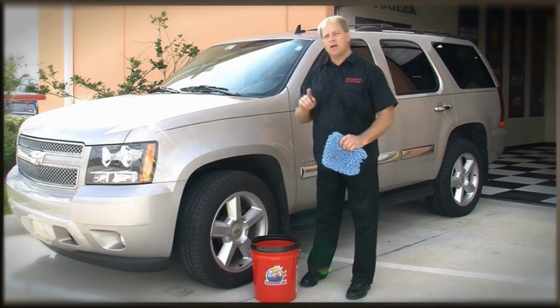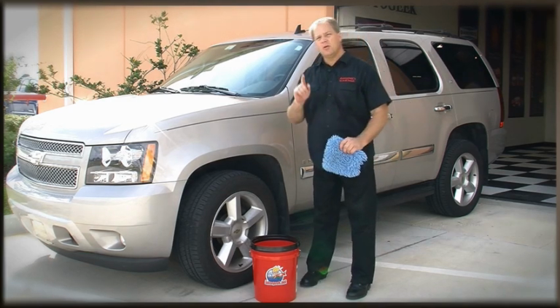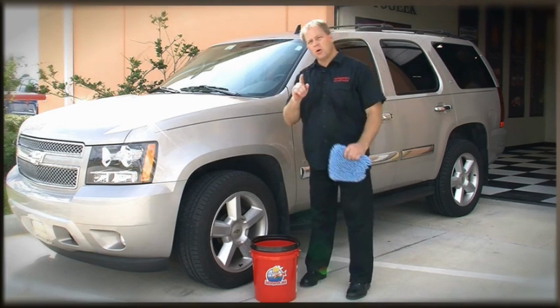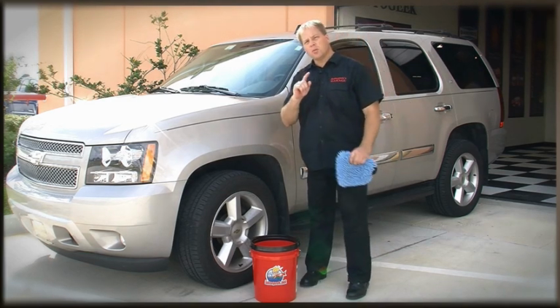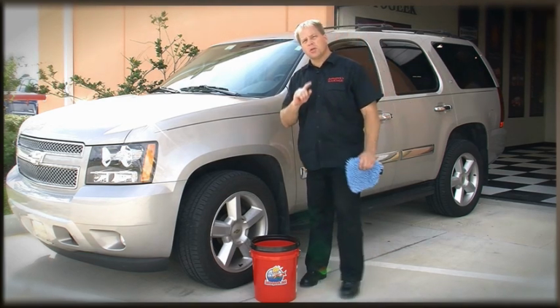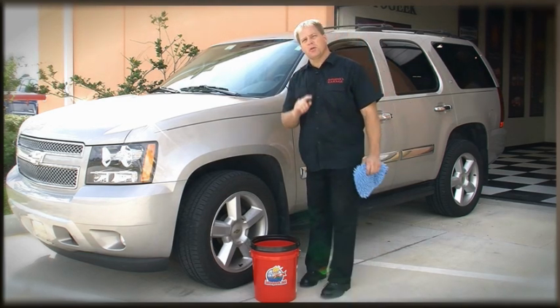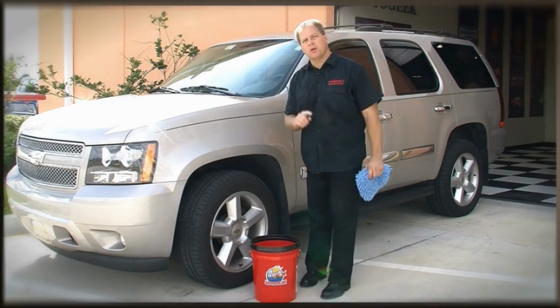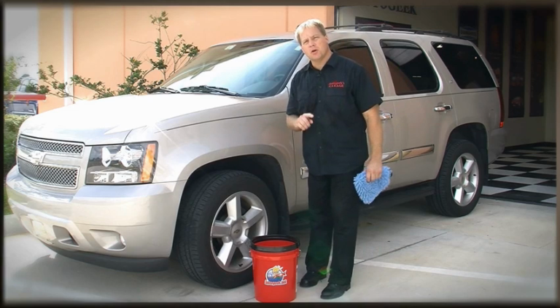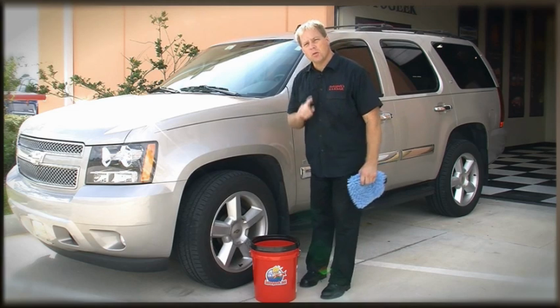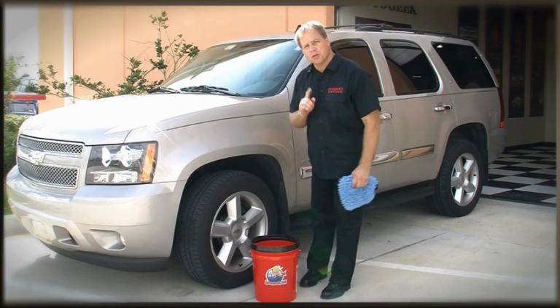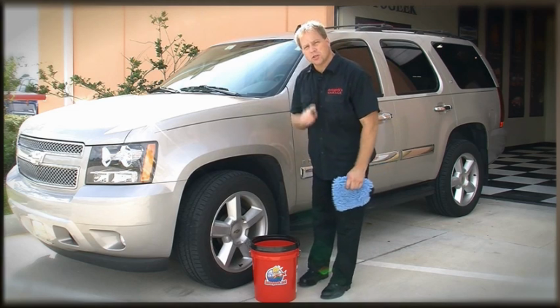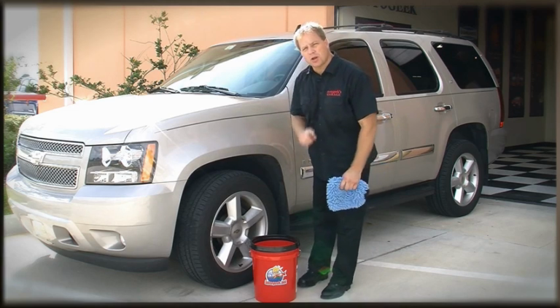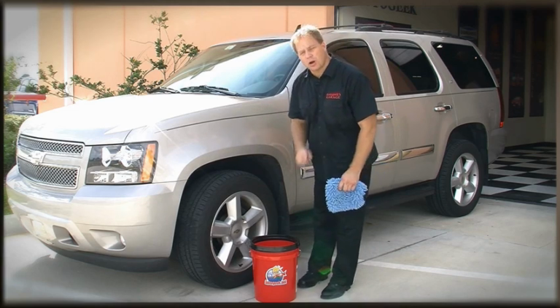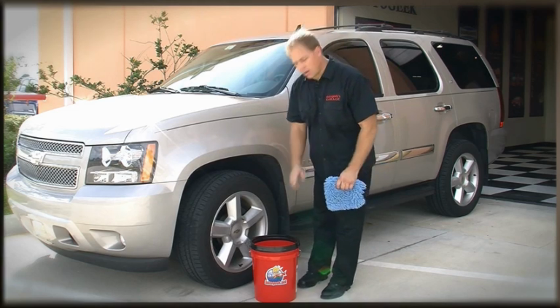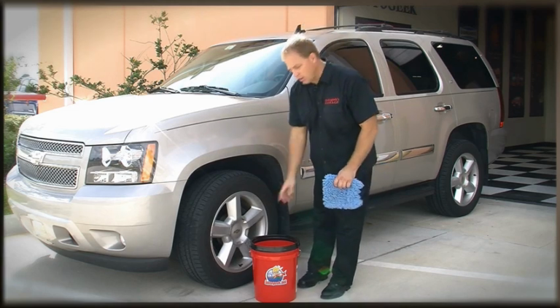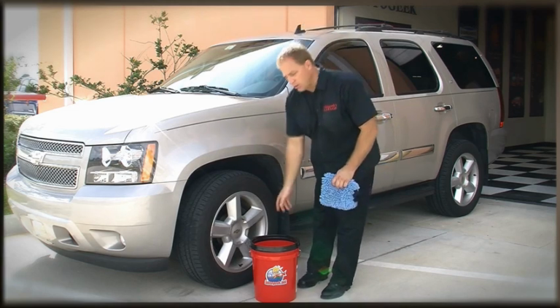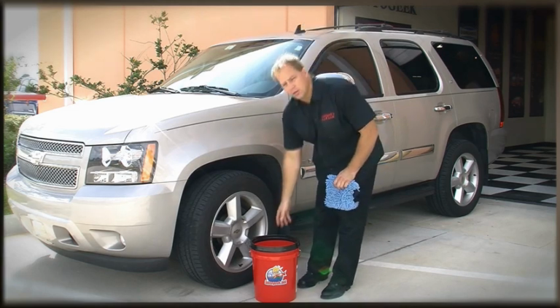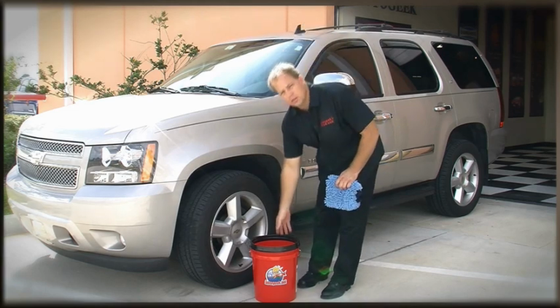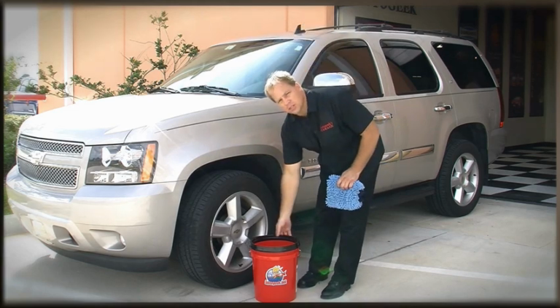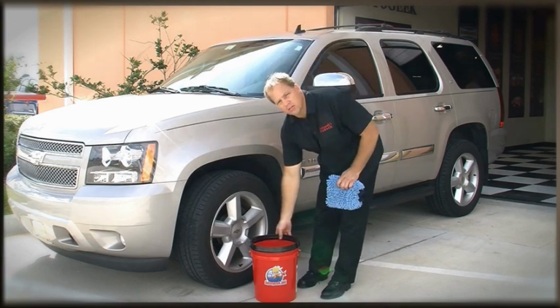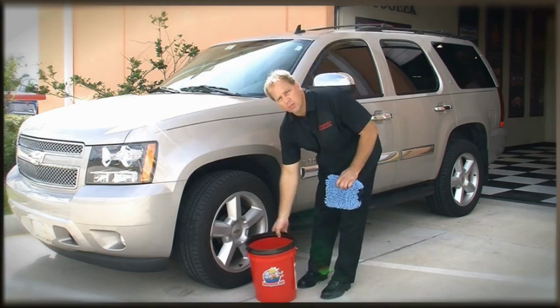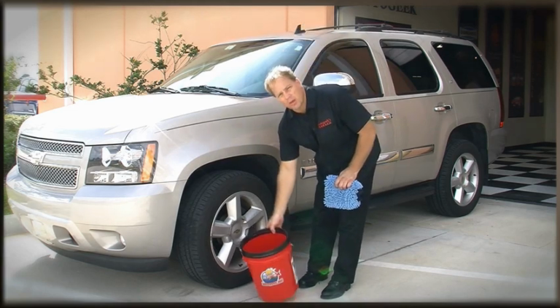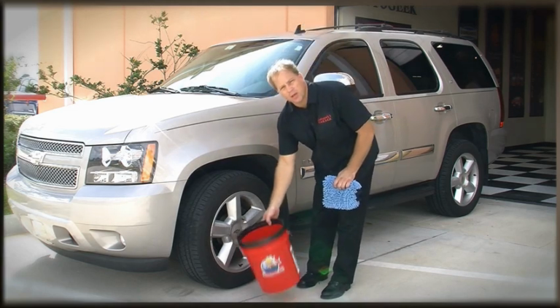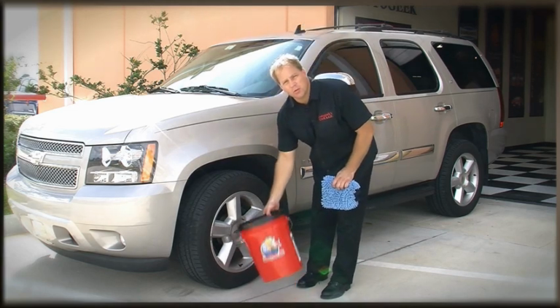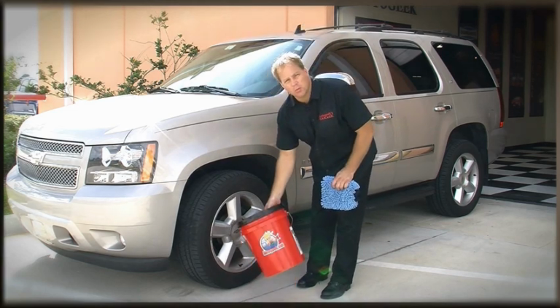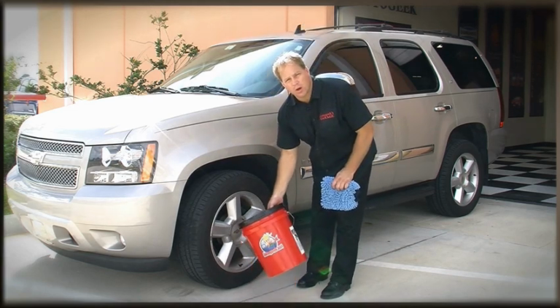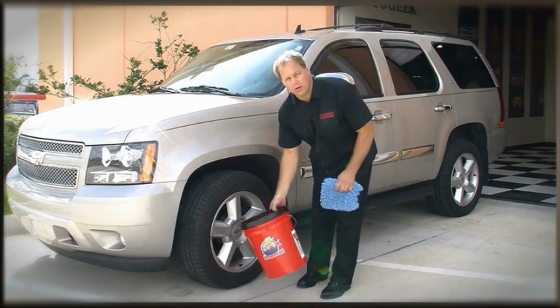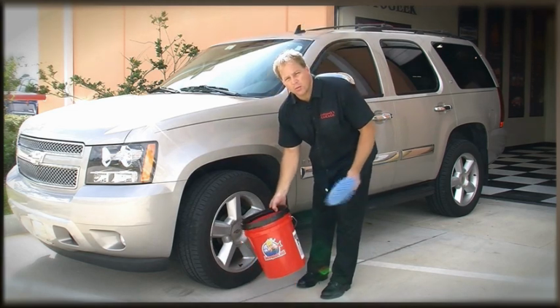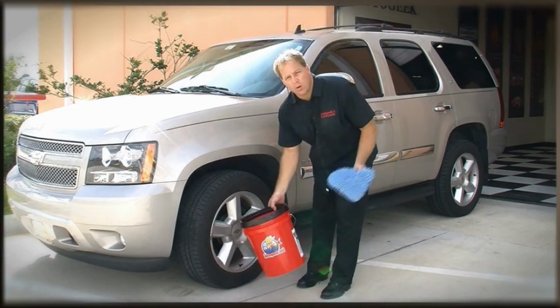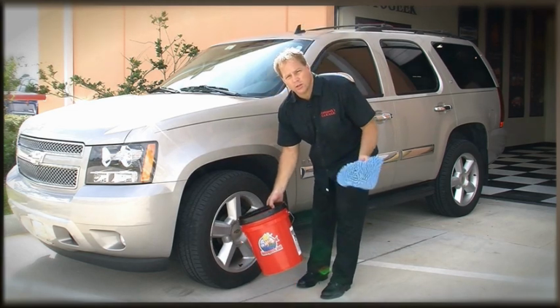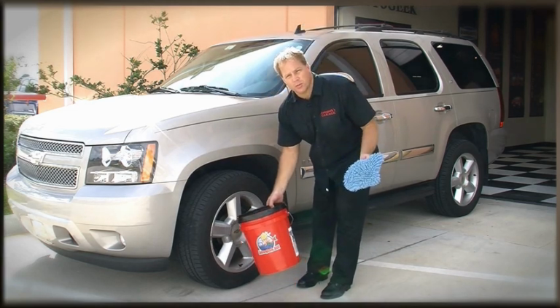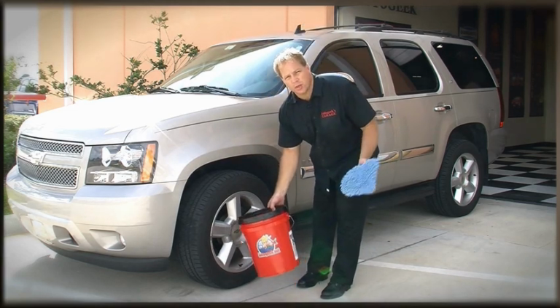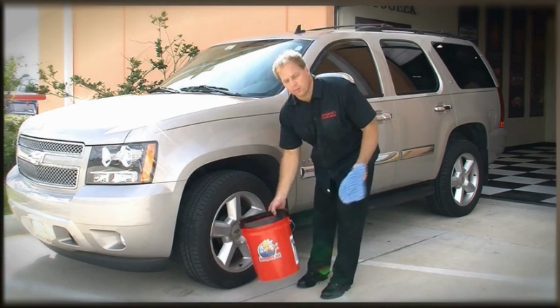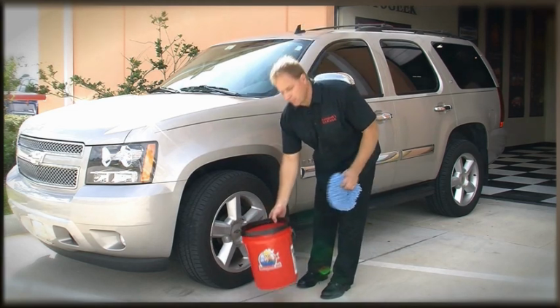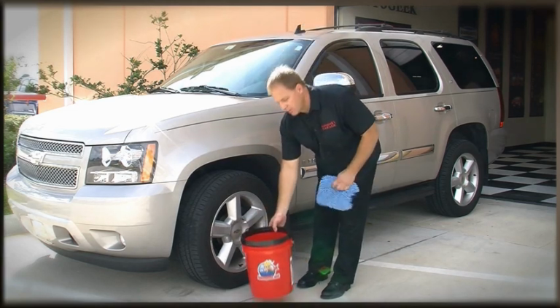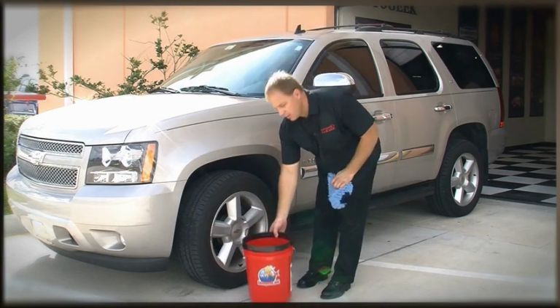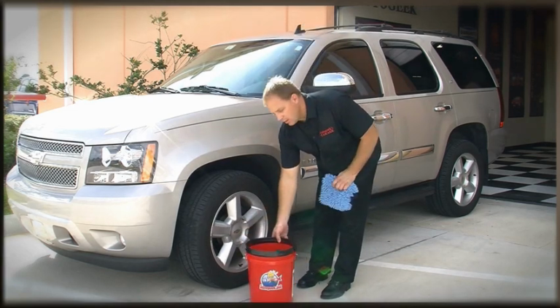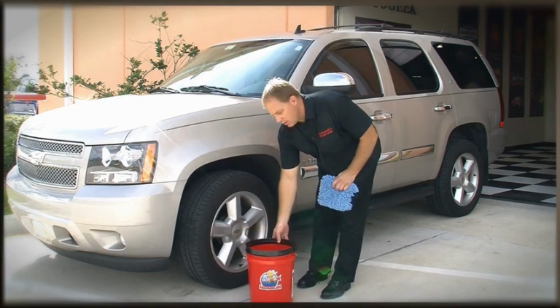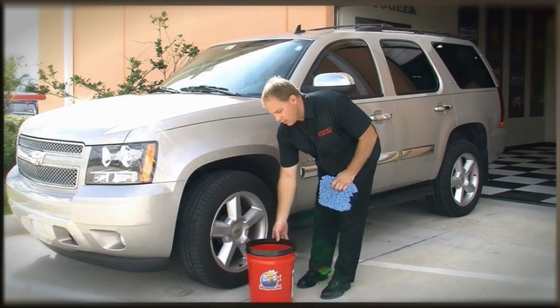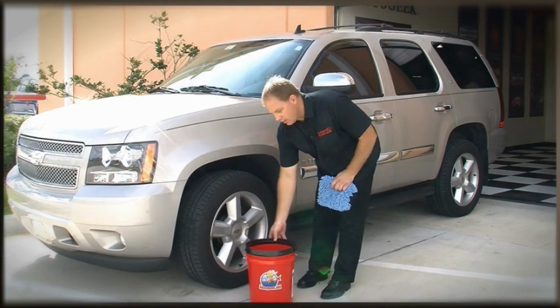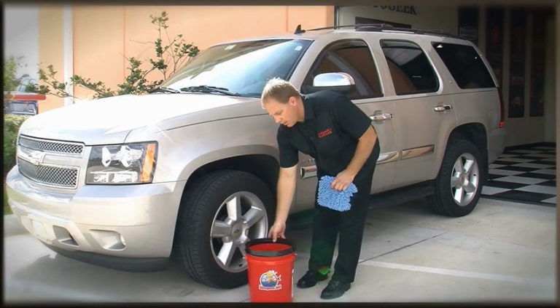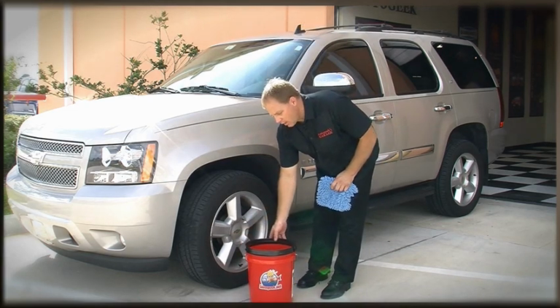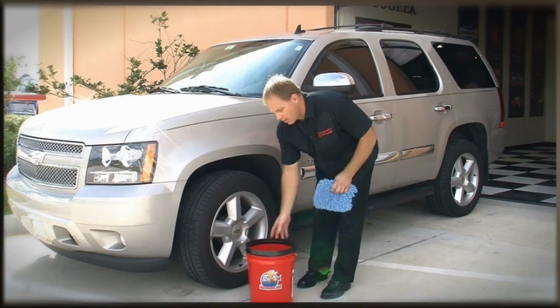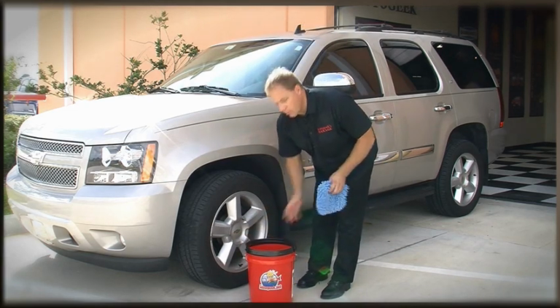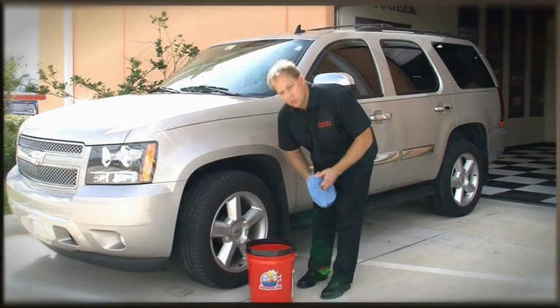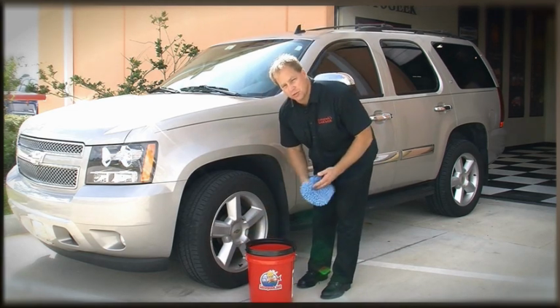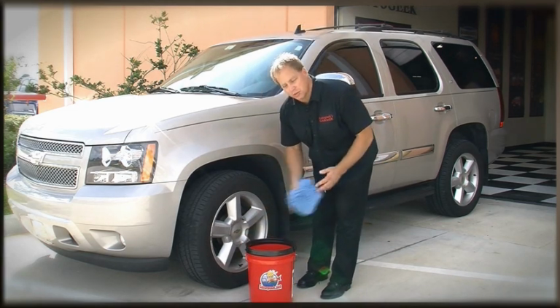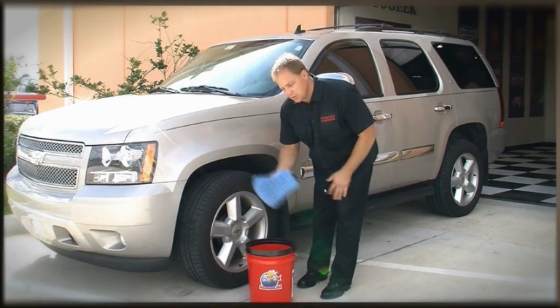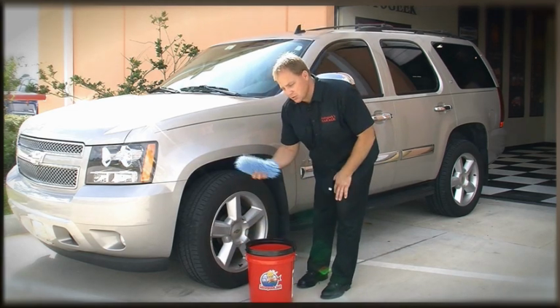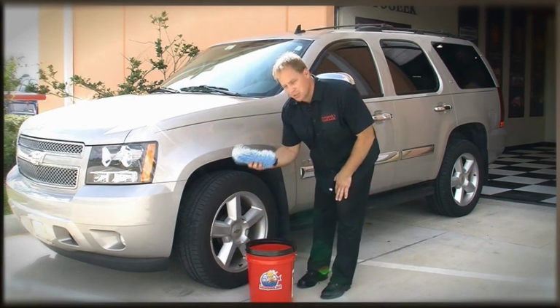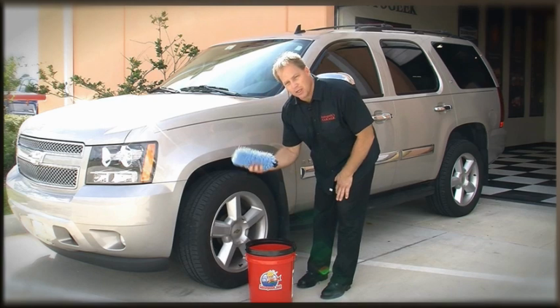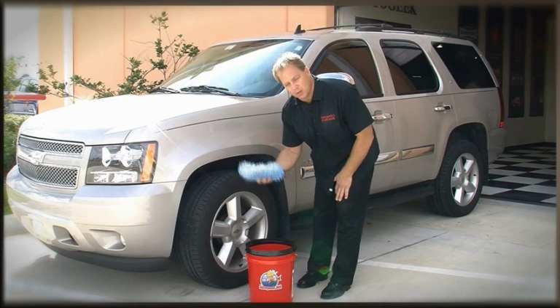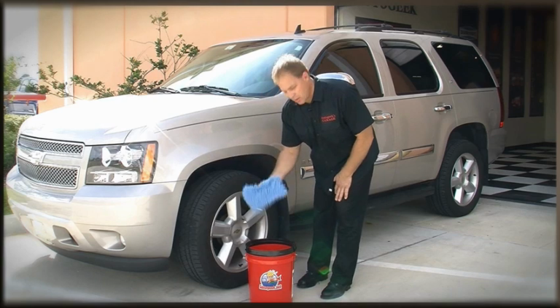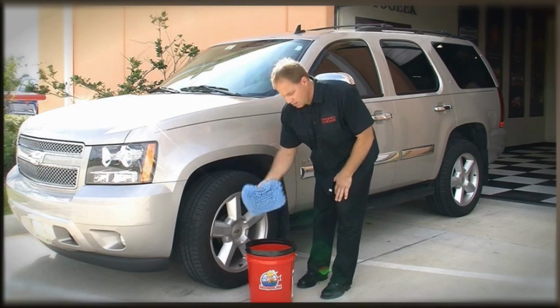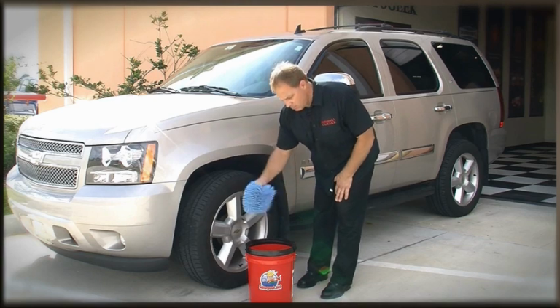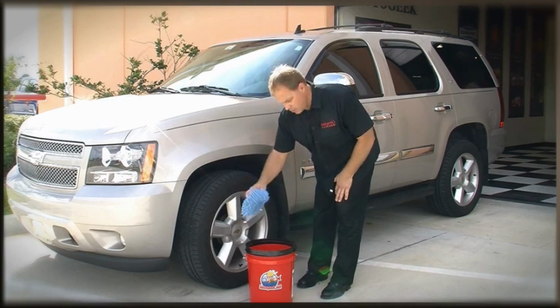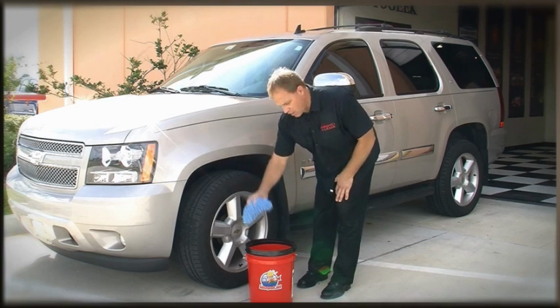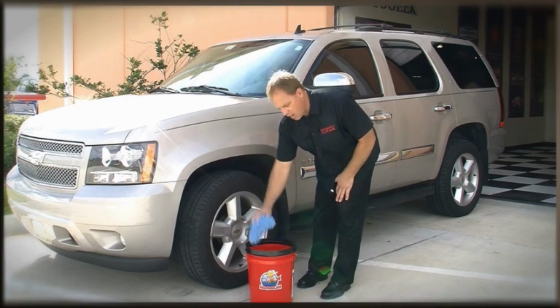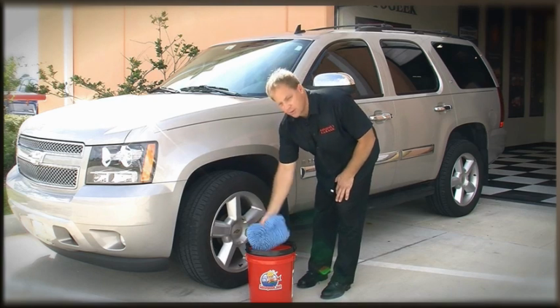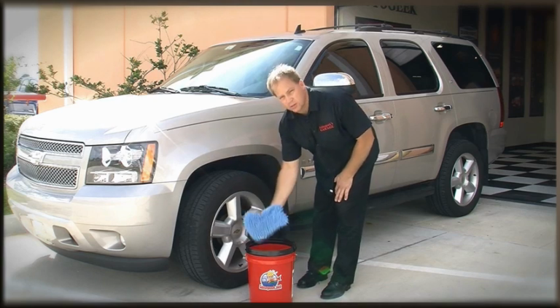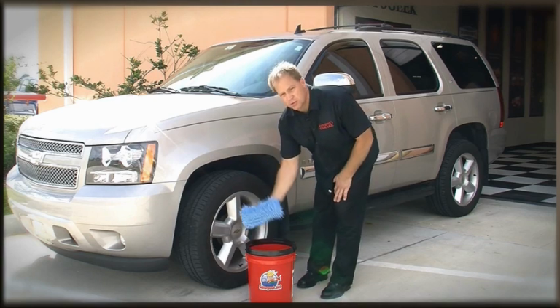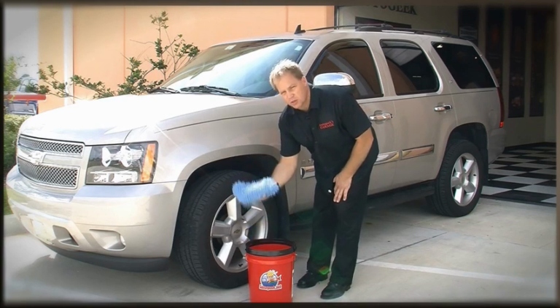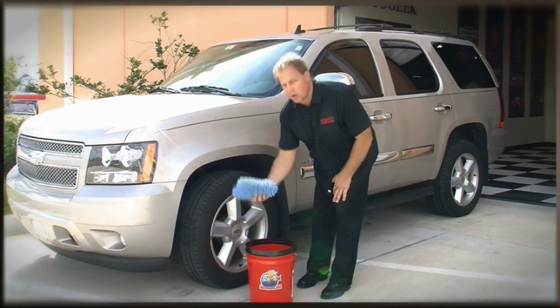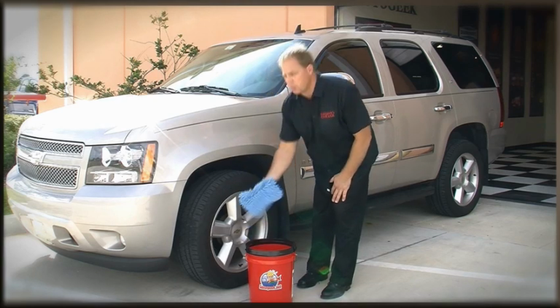Normally when you go to wash your car, you just have a bucket with water and a wash mitt. What you'll do is take your mitt and gather some soap to wash a panel.